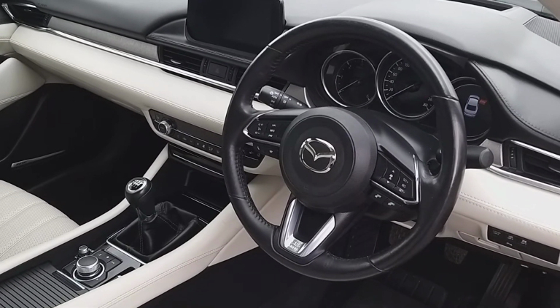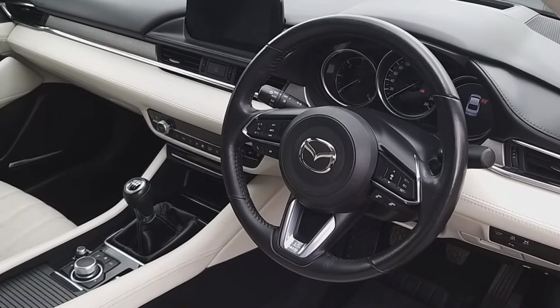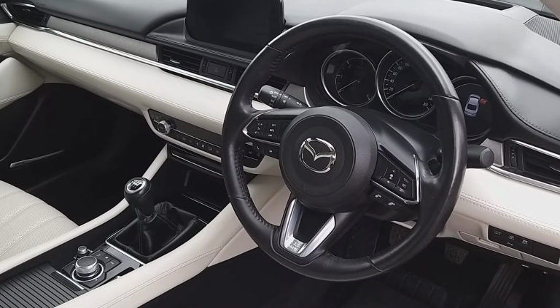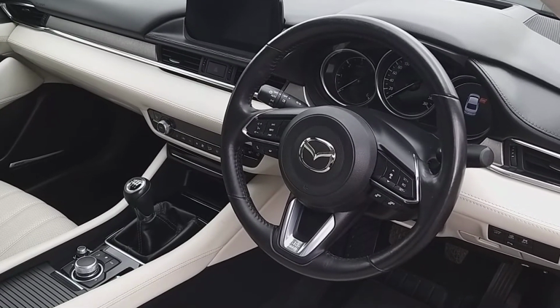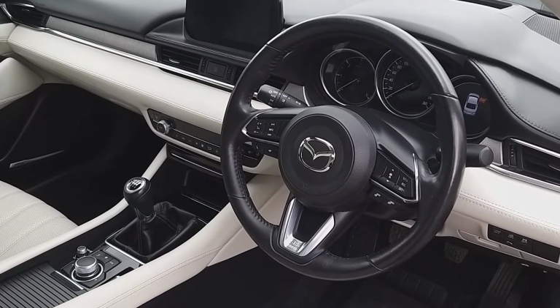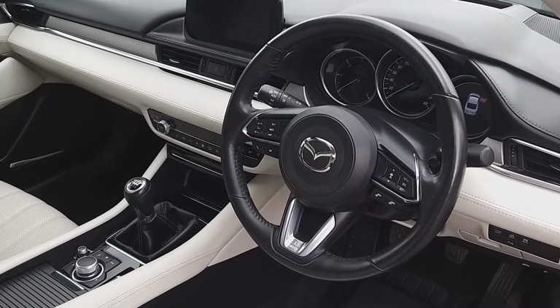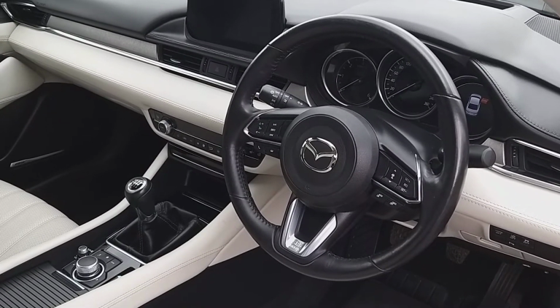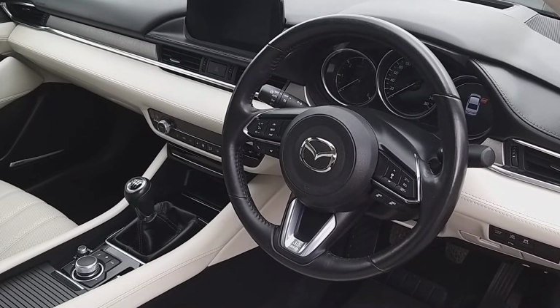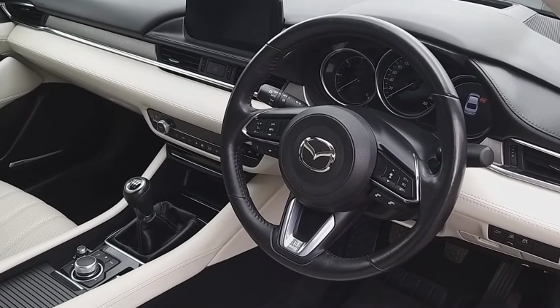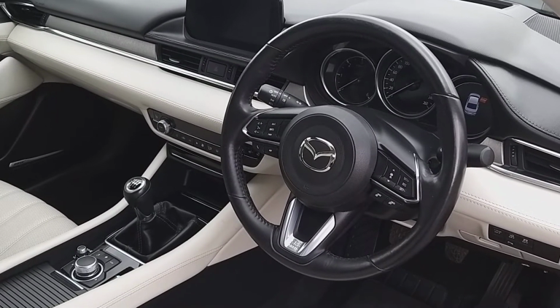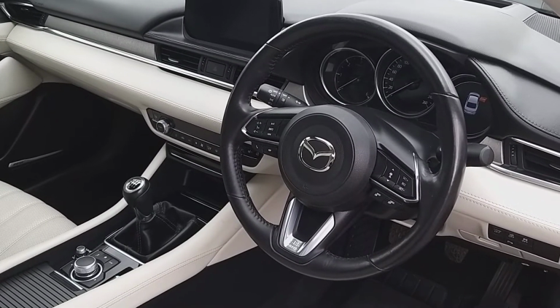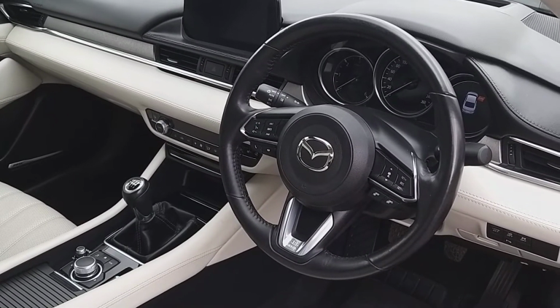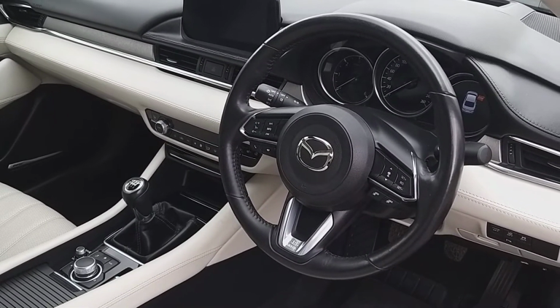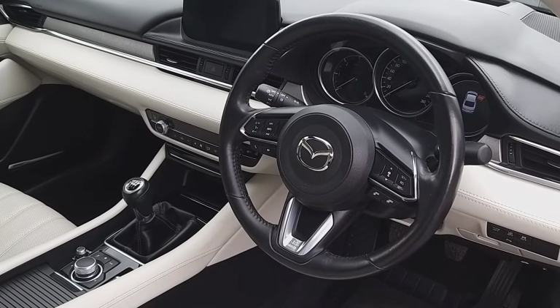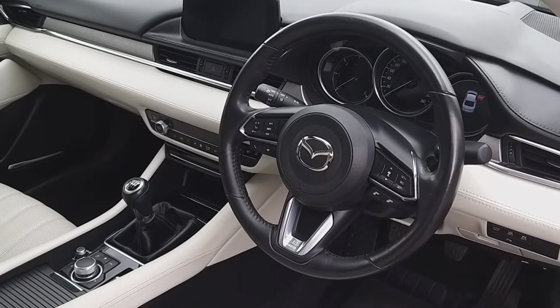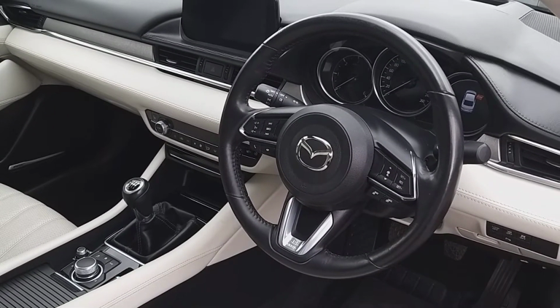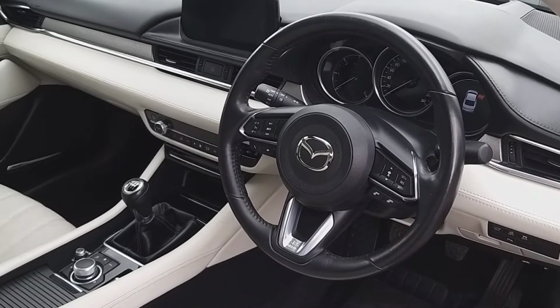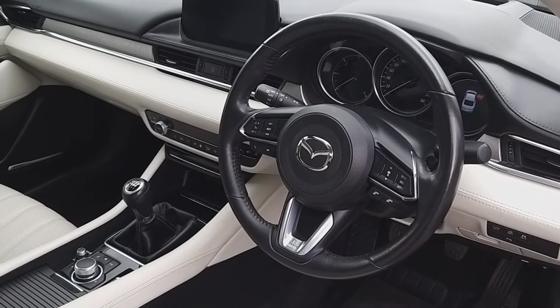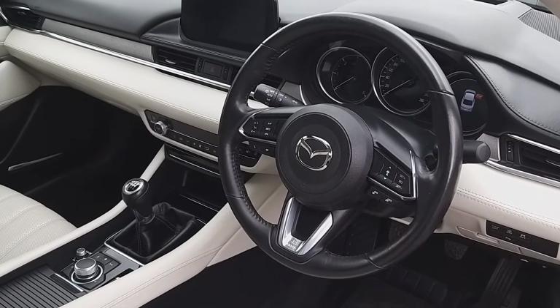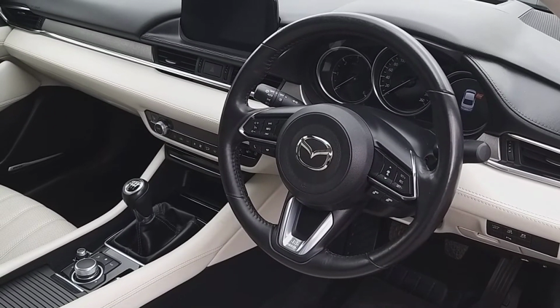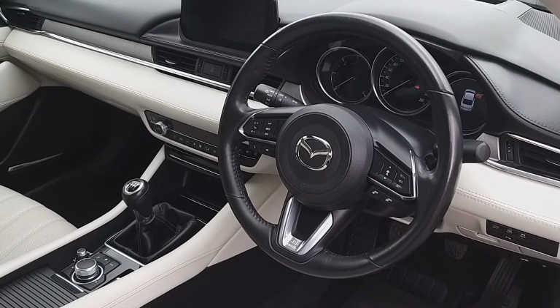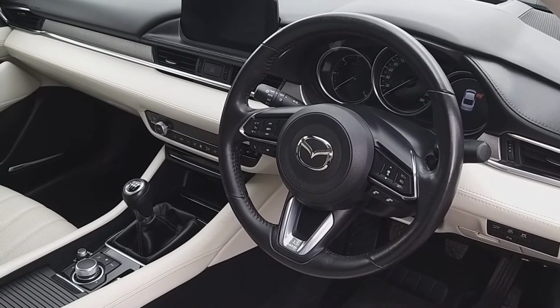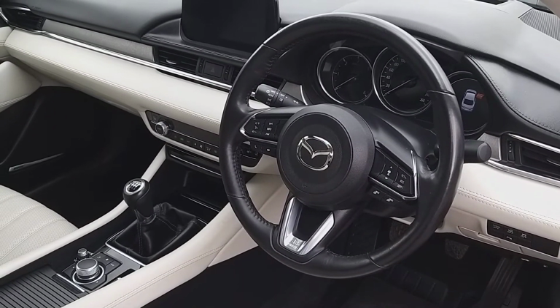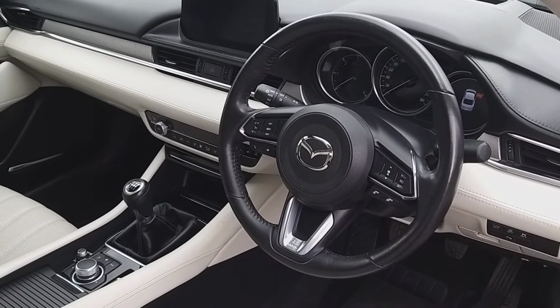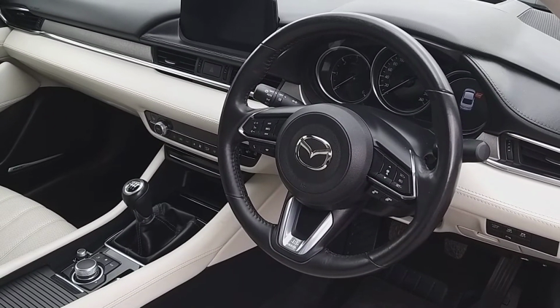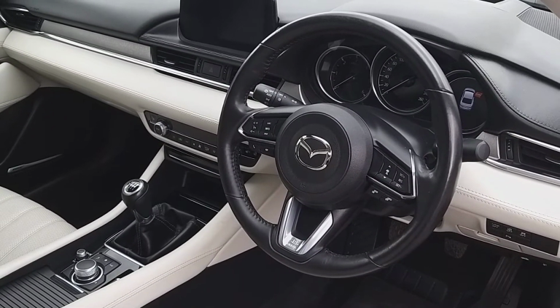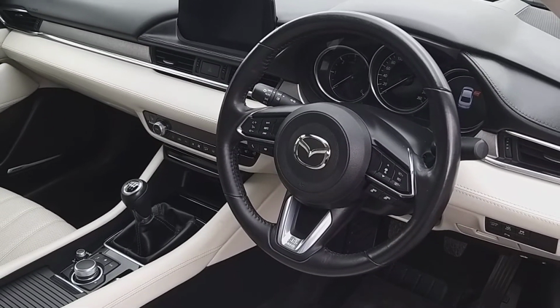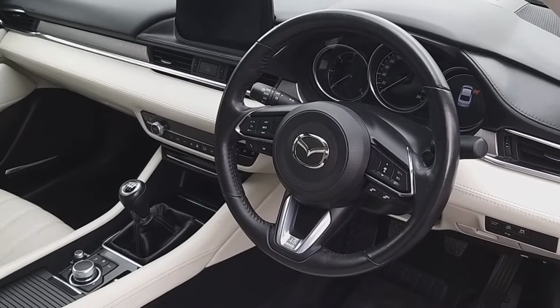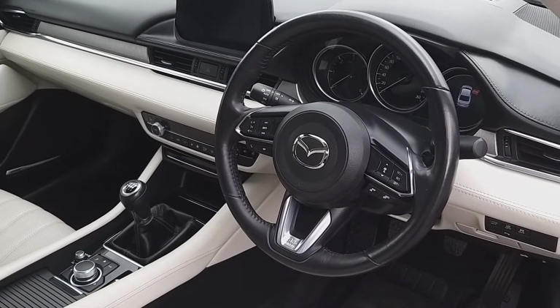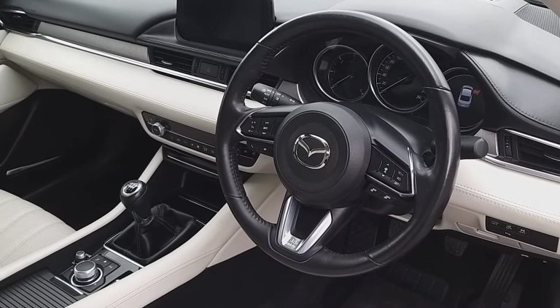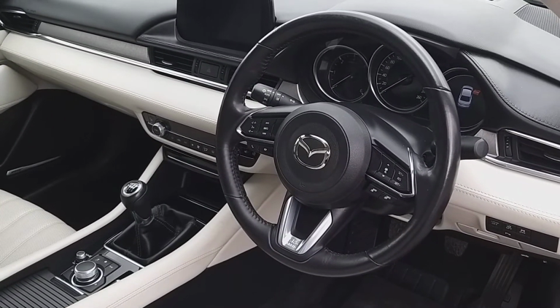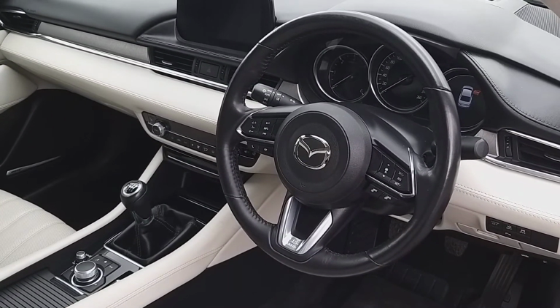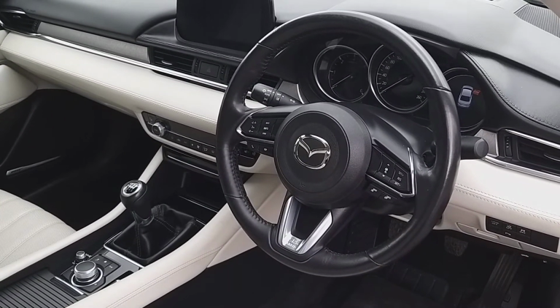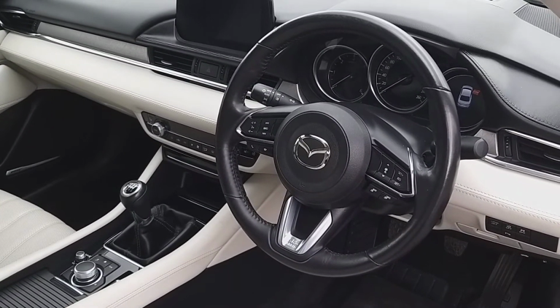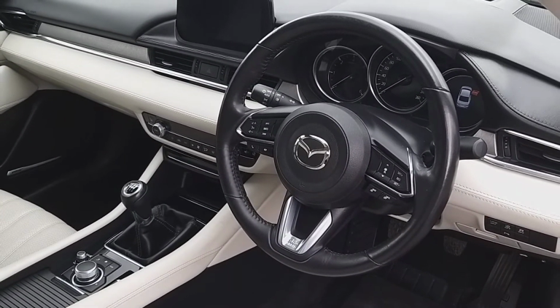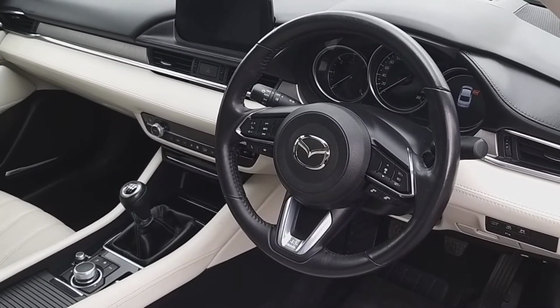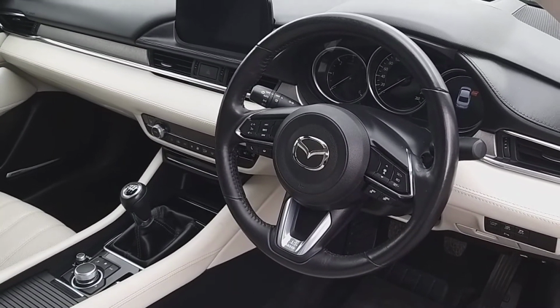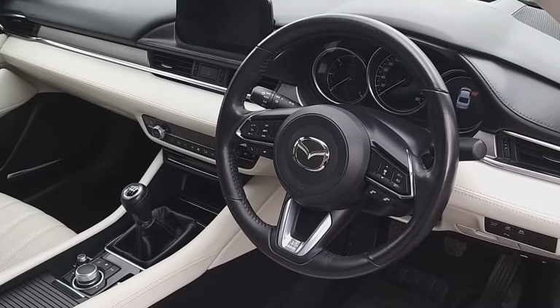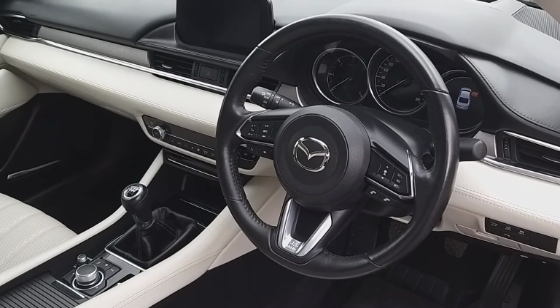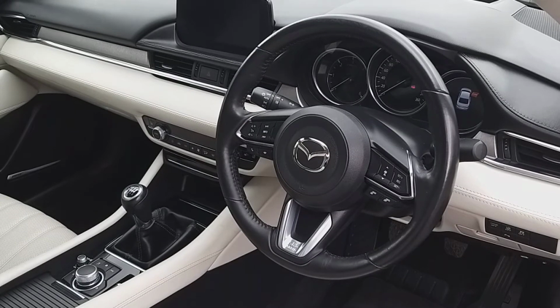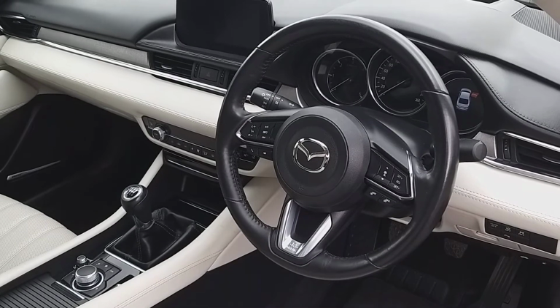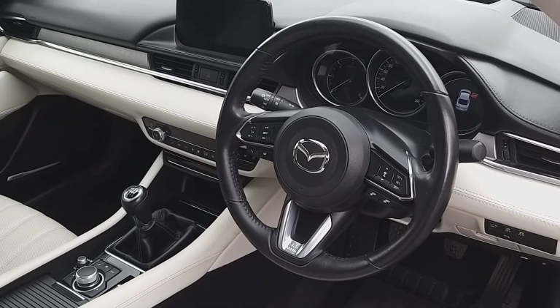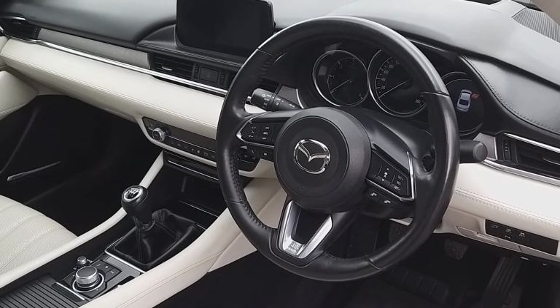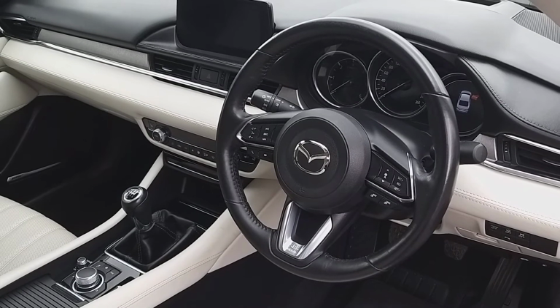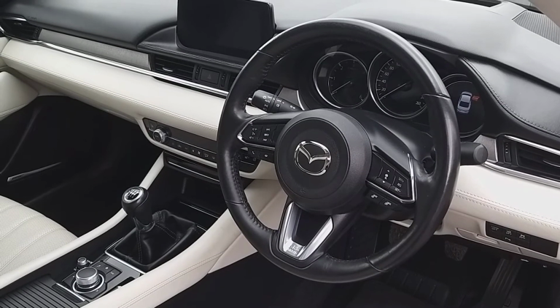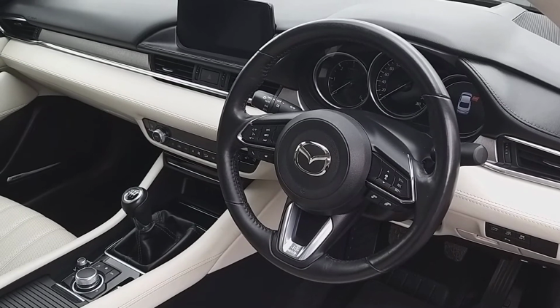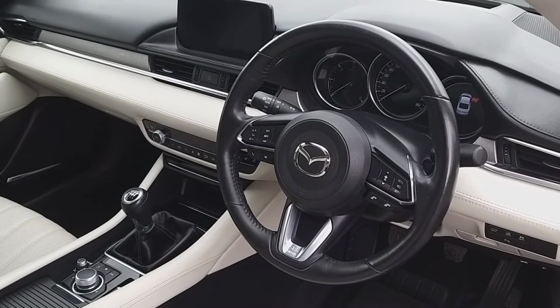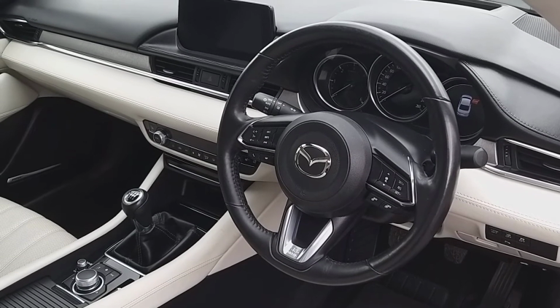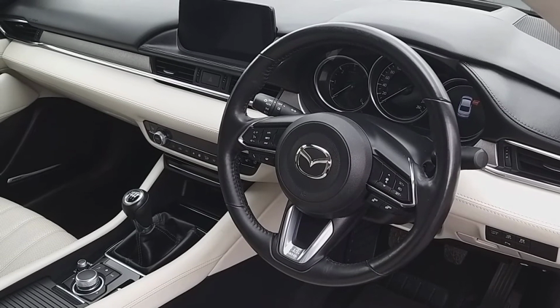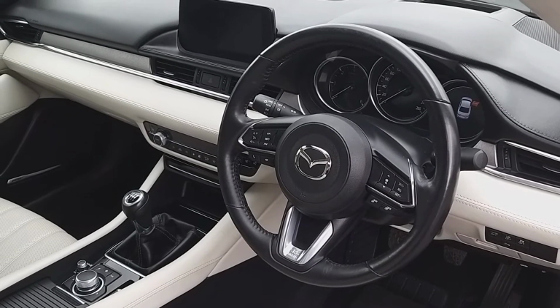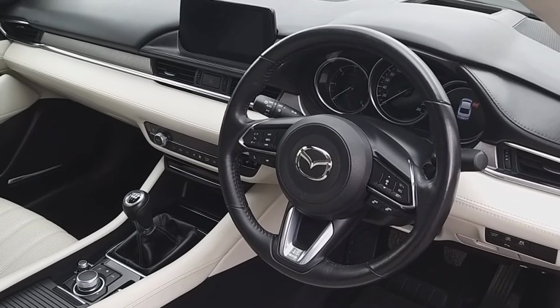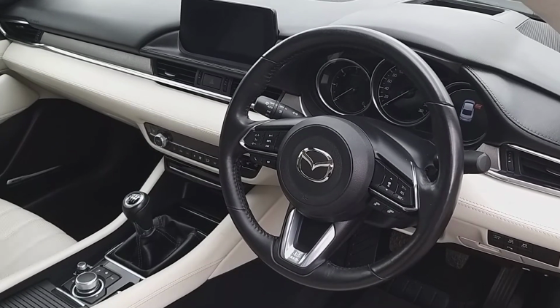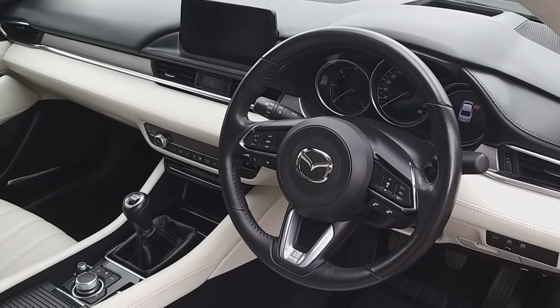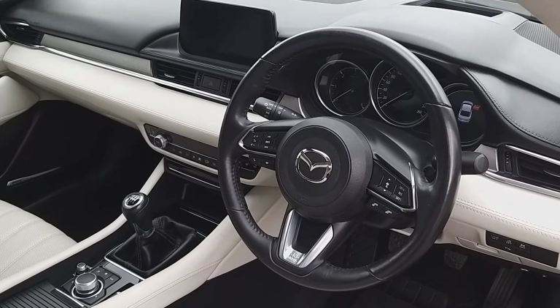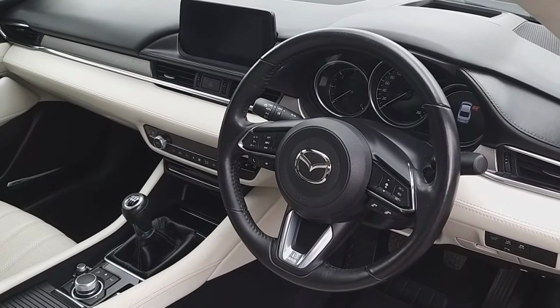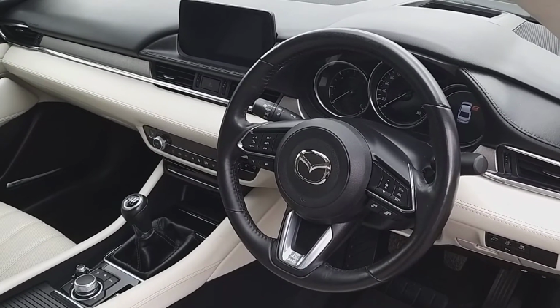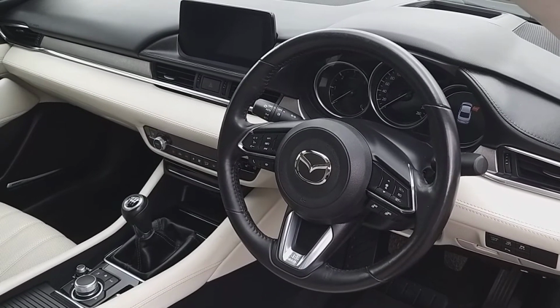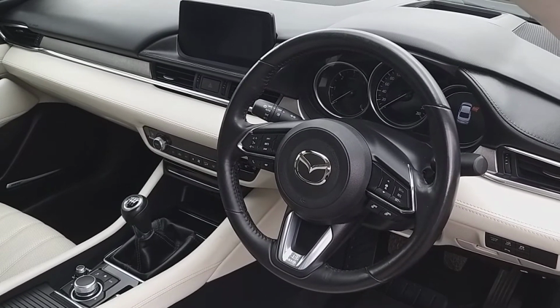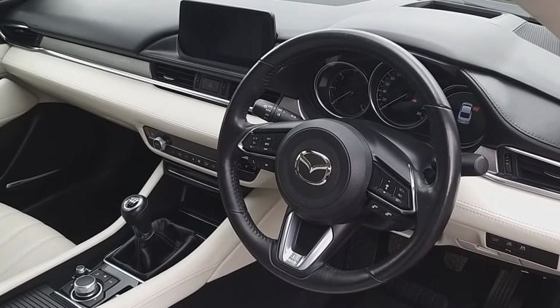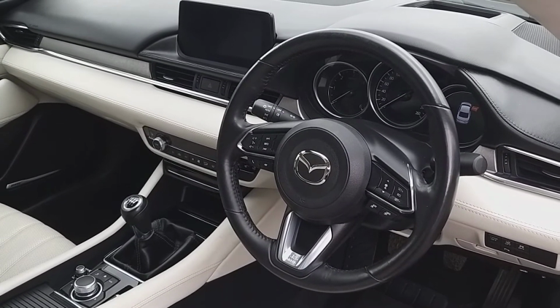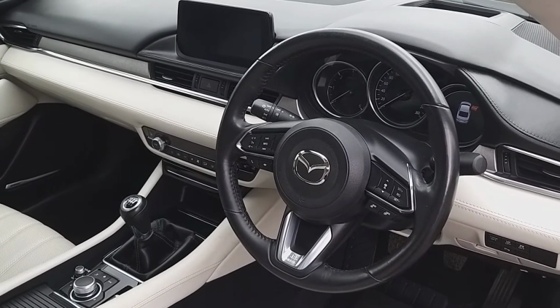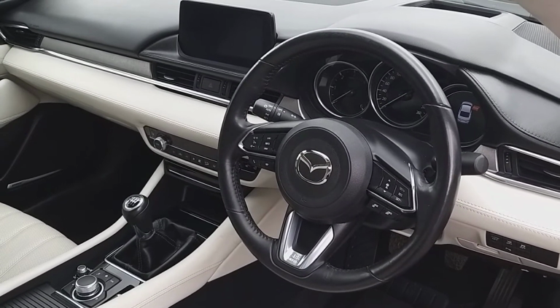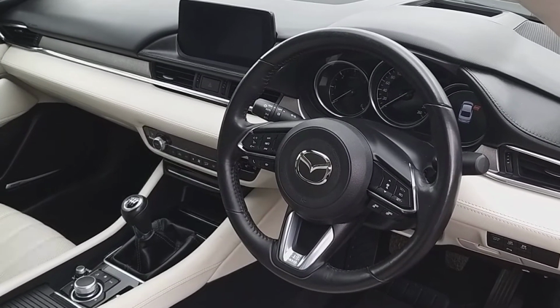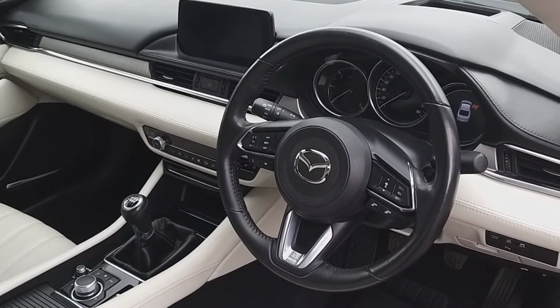Heated steering wheel, Android and Apple CarPlay, air conditioning, USB inputs, and many other features.